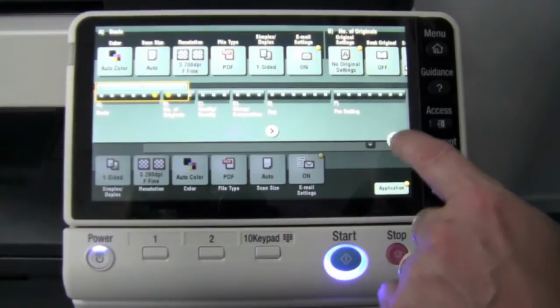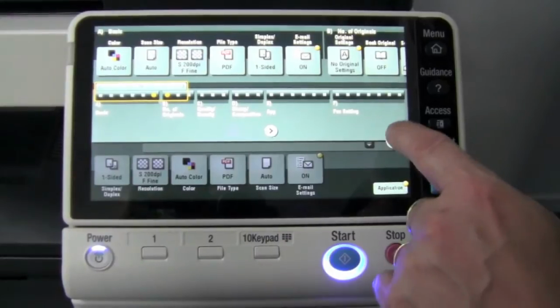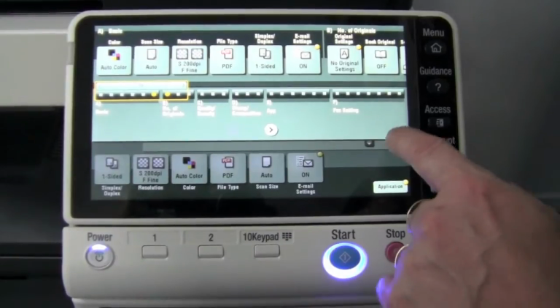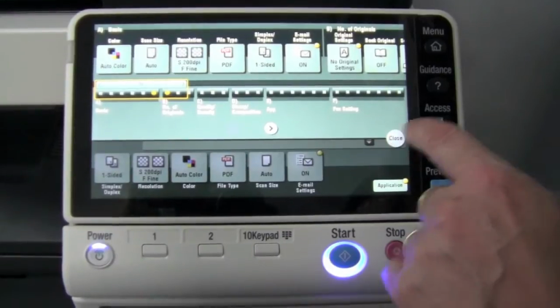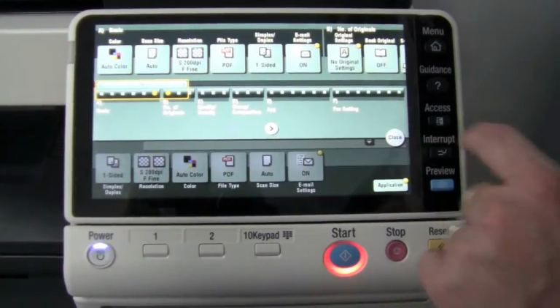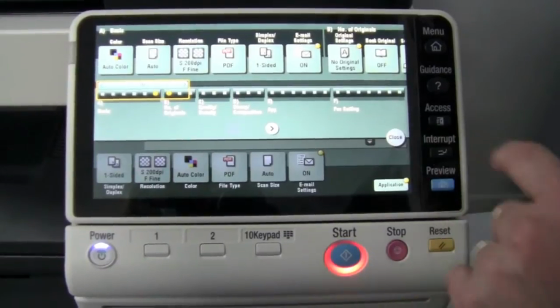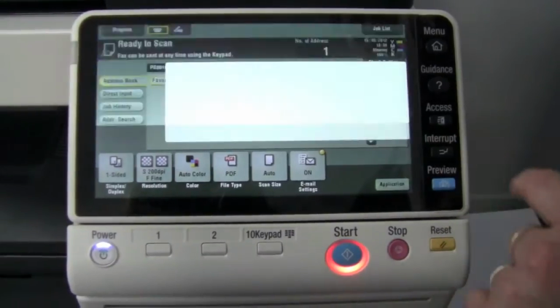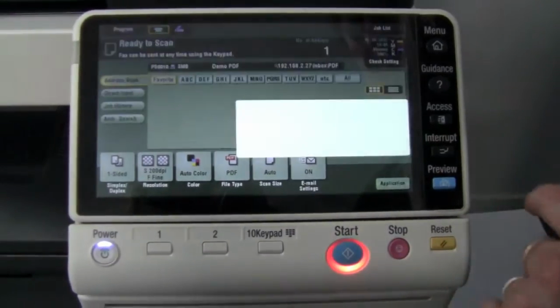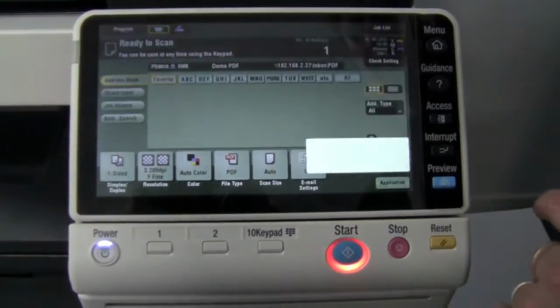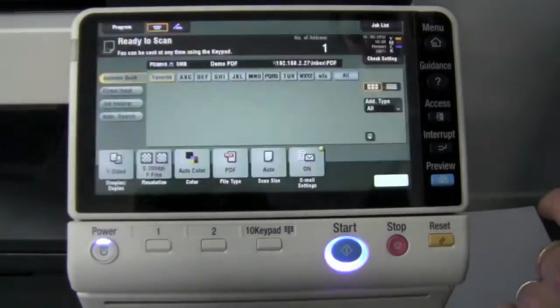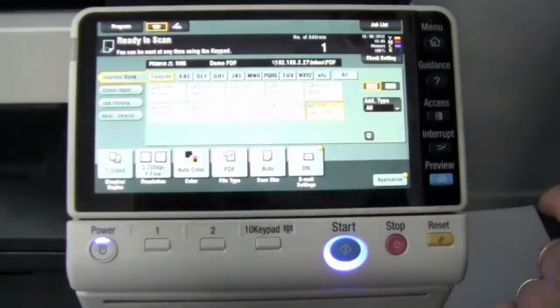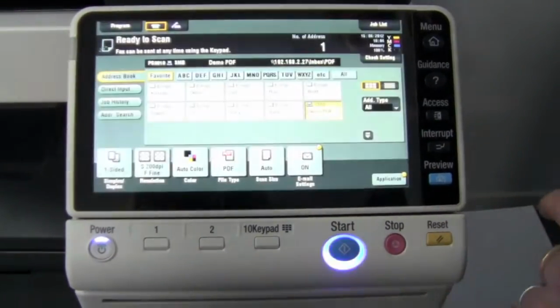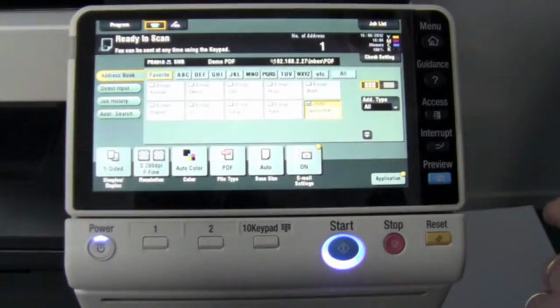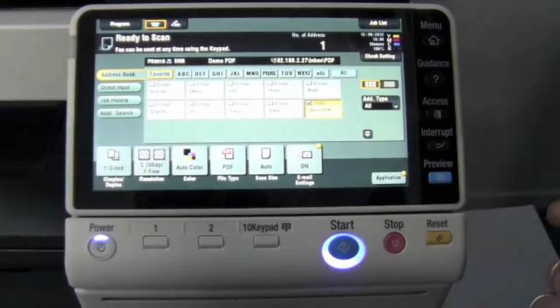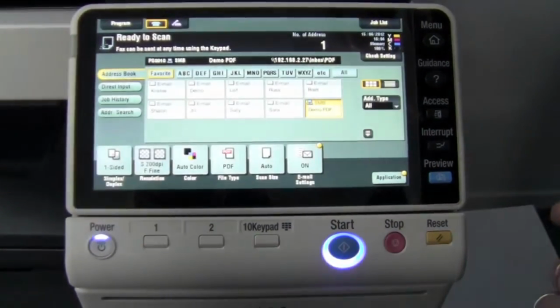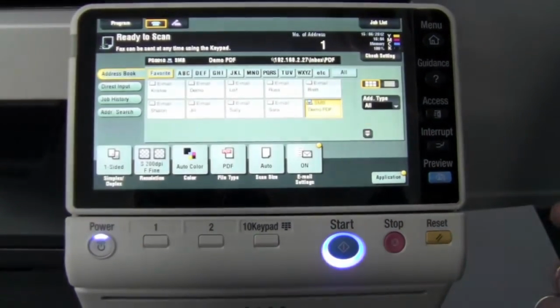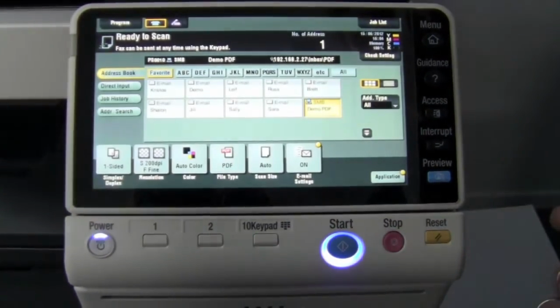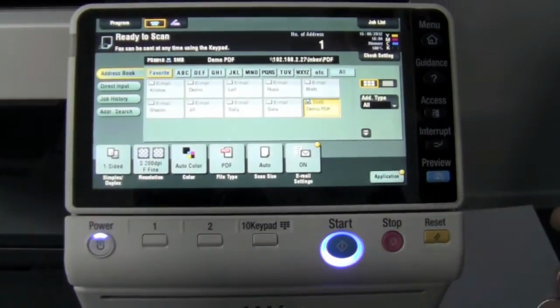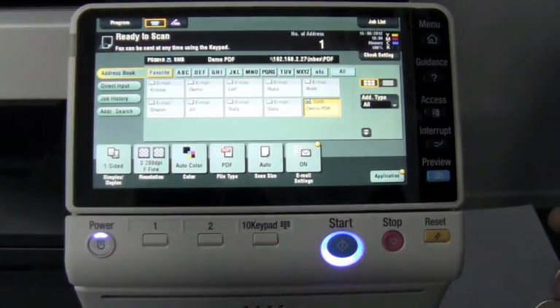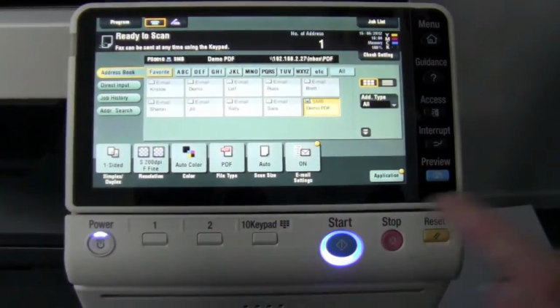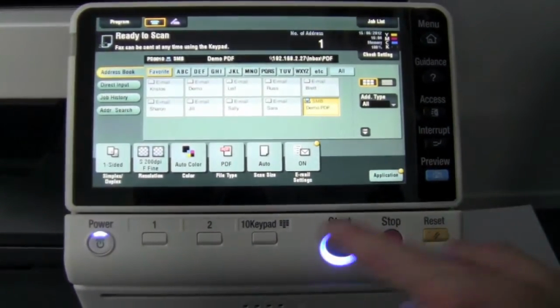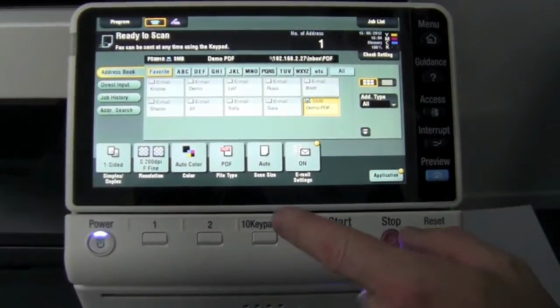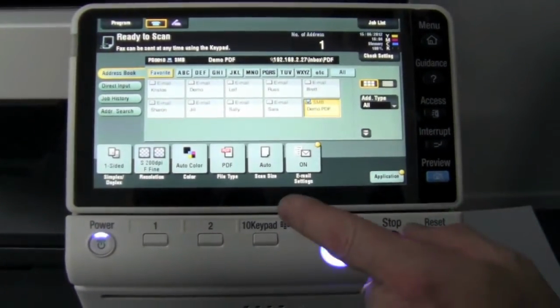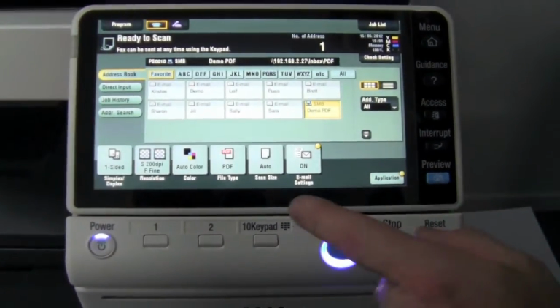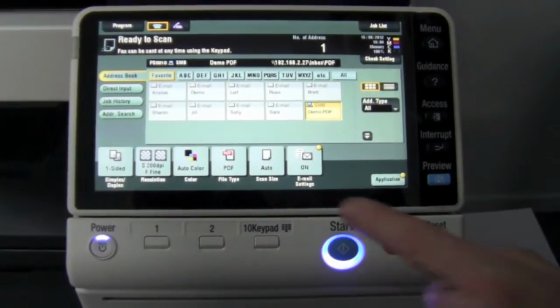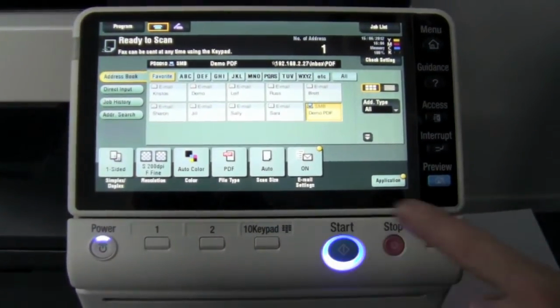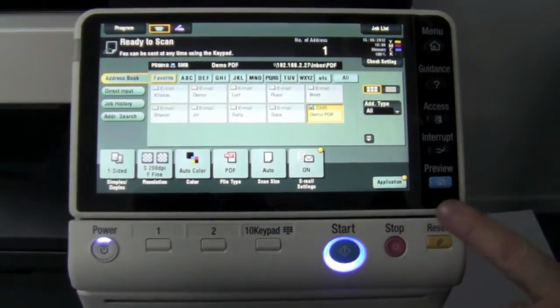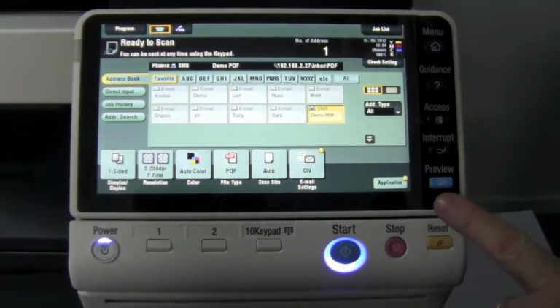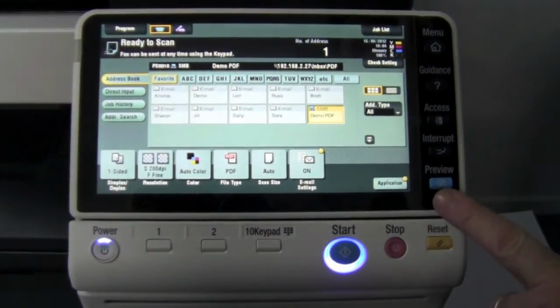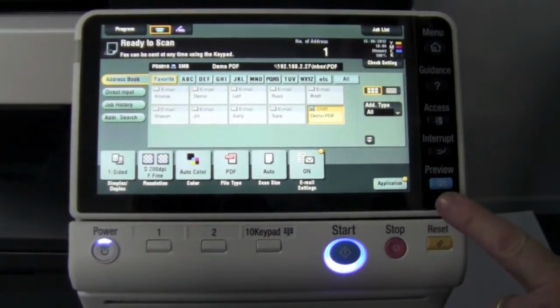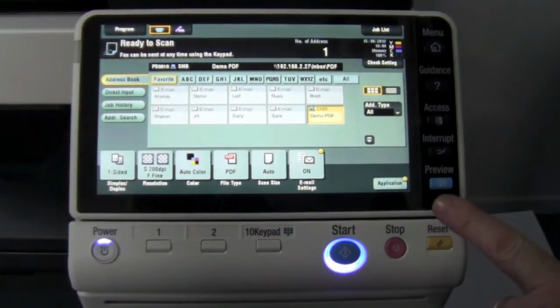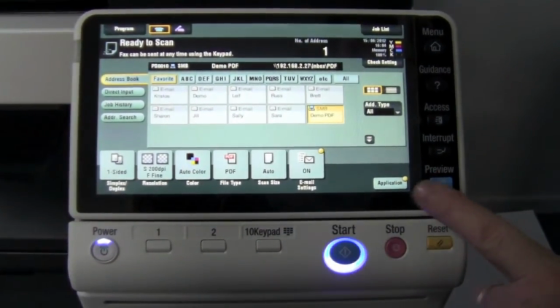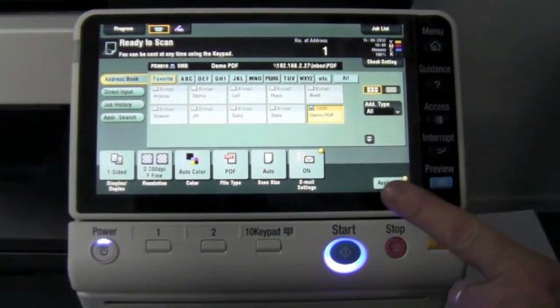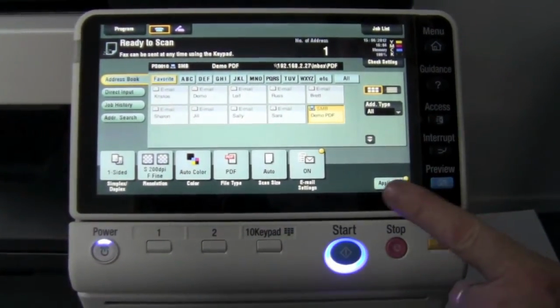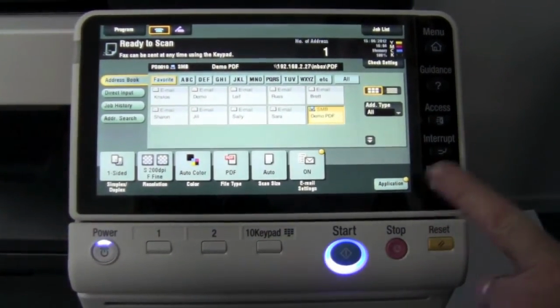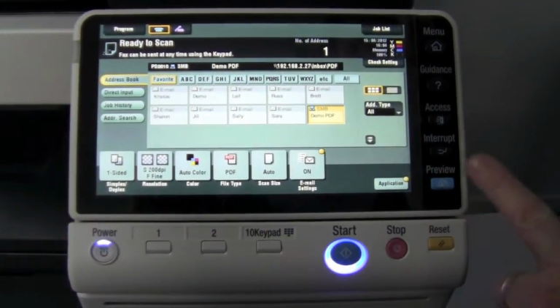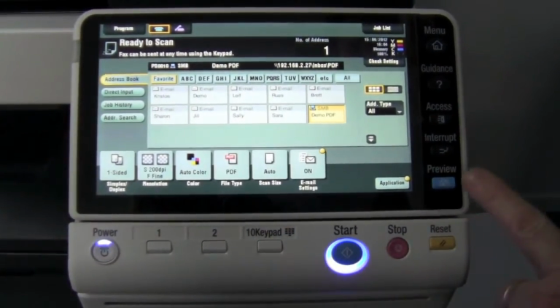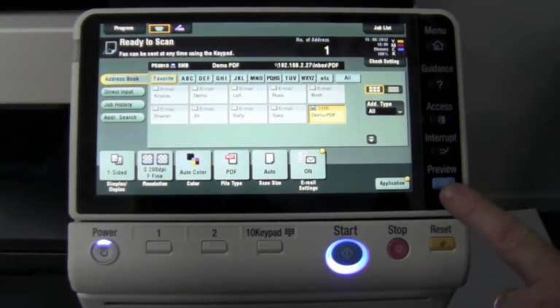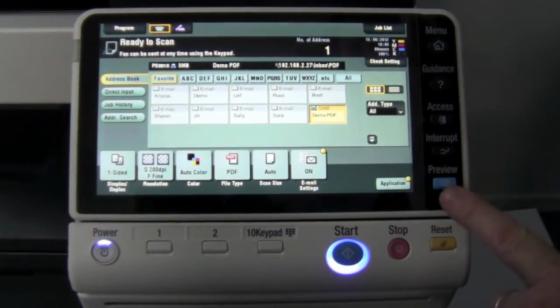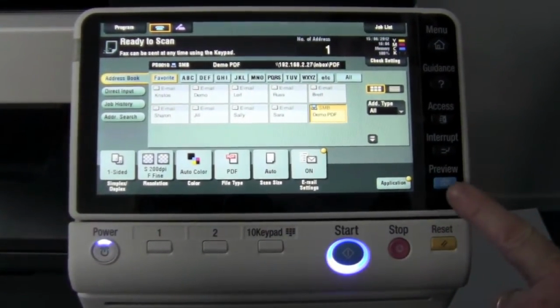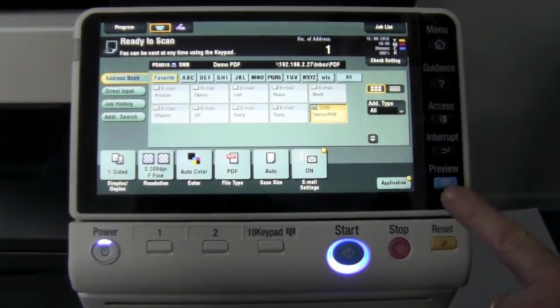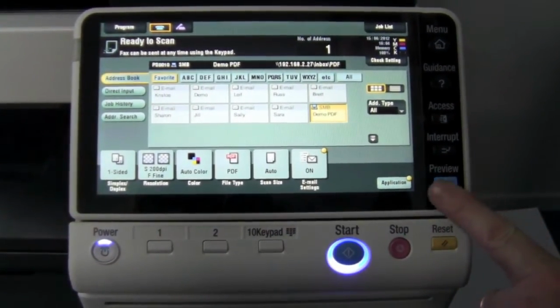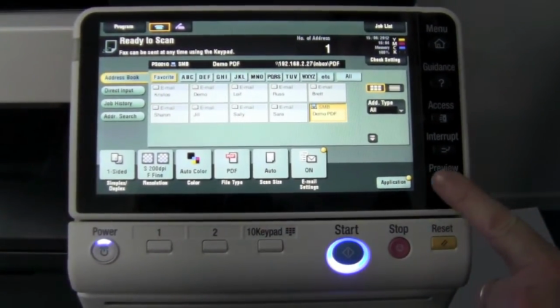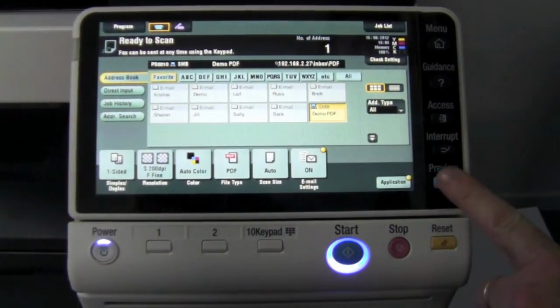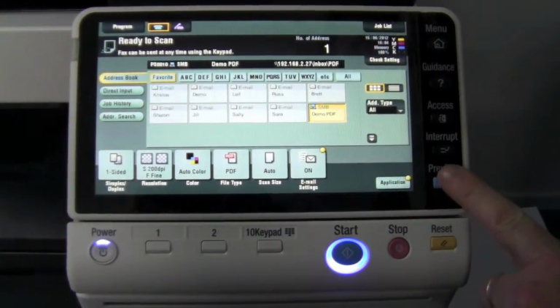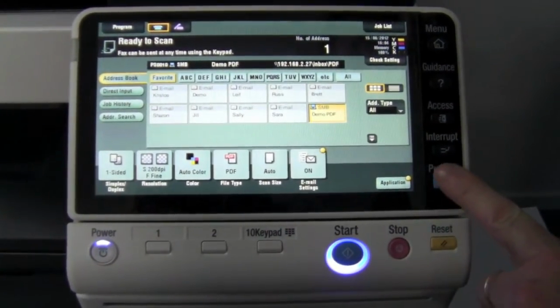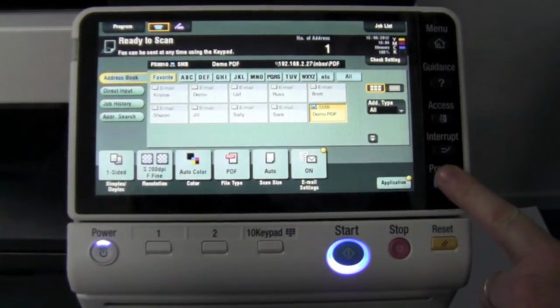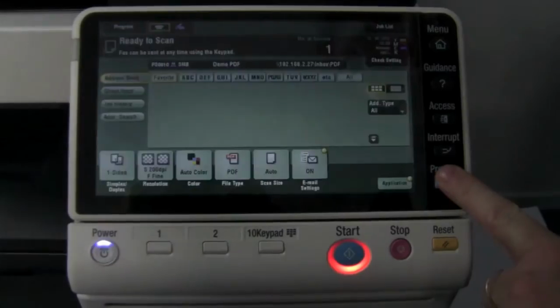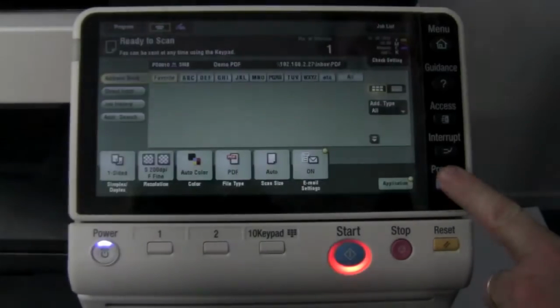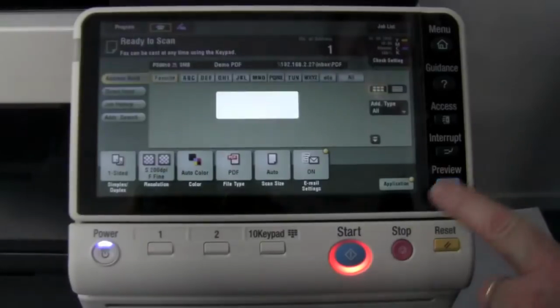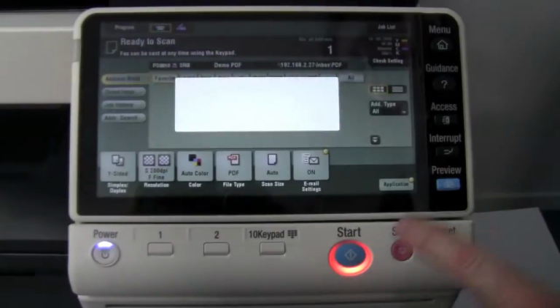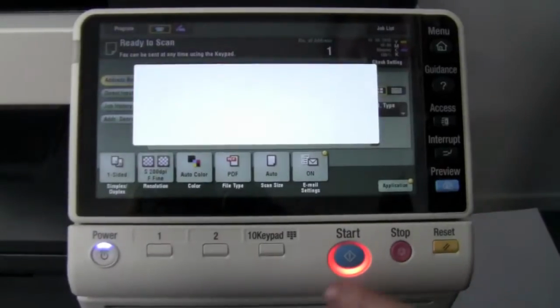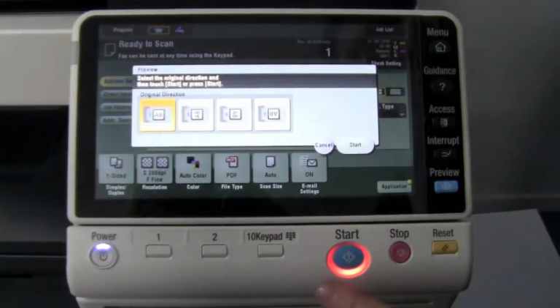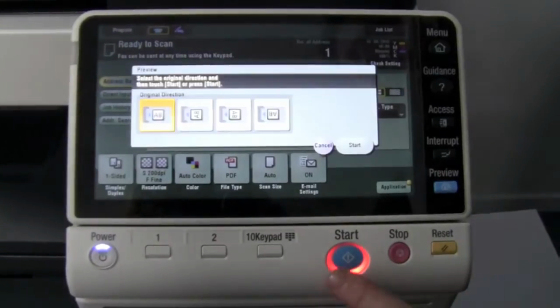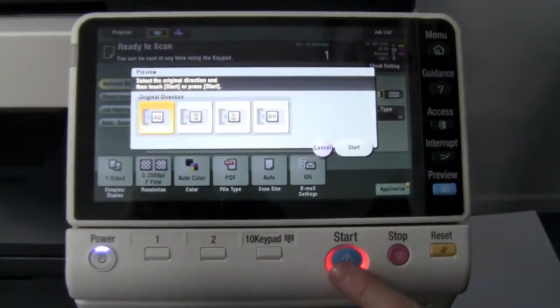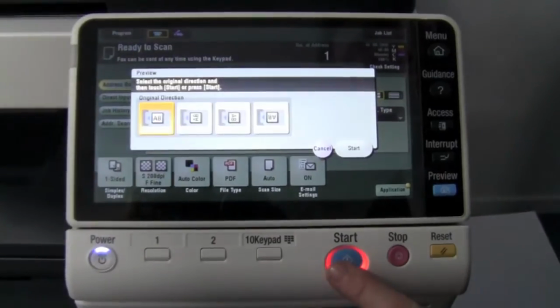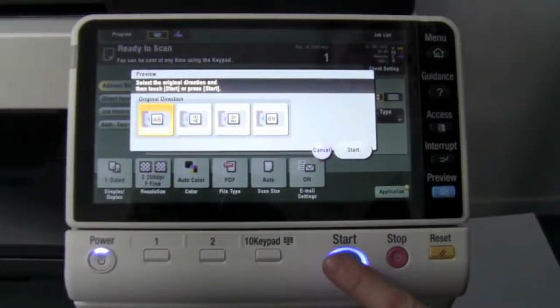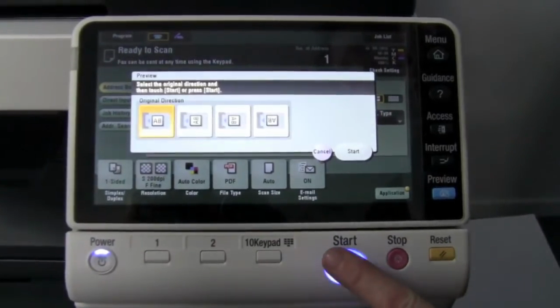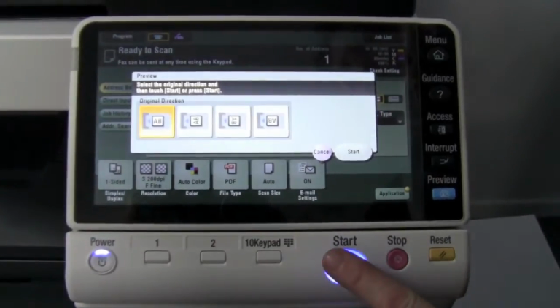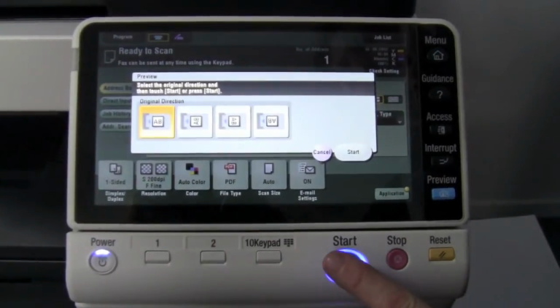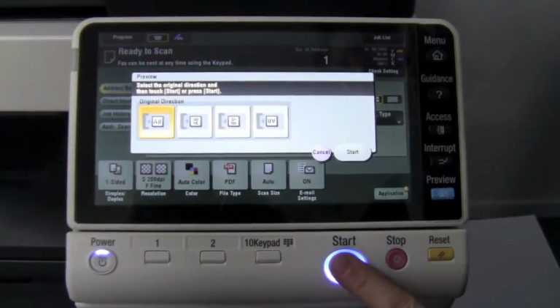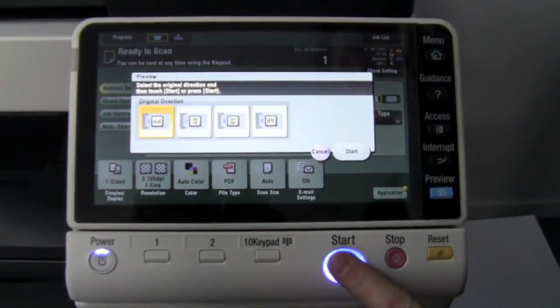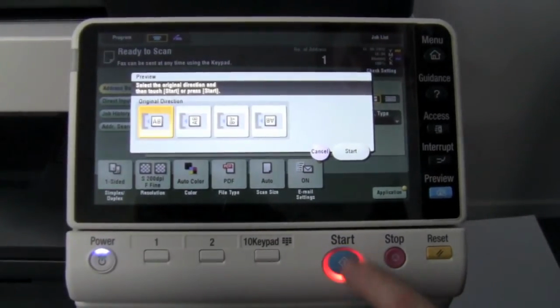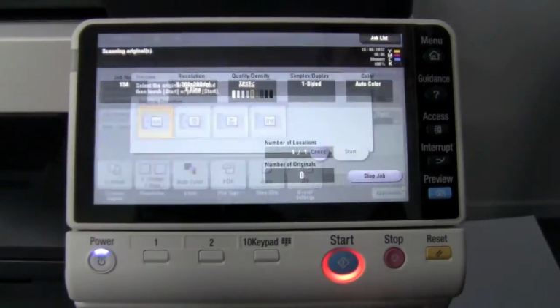We'll close that screen, and to show you how it removes the blank pages, I'm going to scan in preview mode.